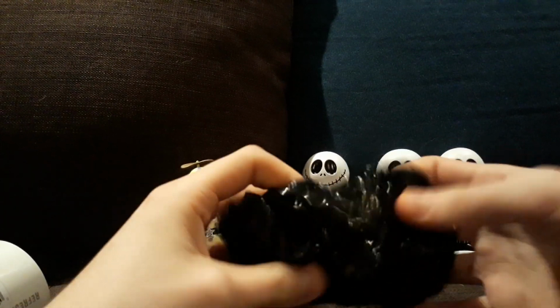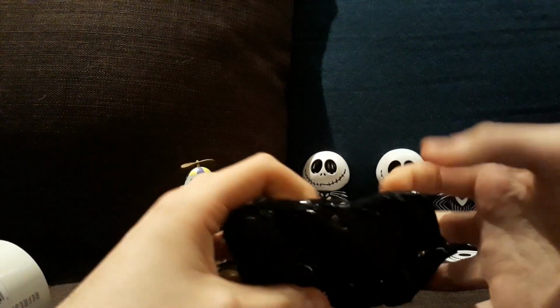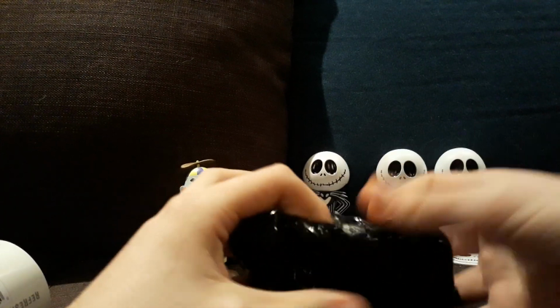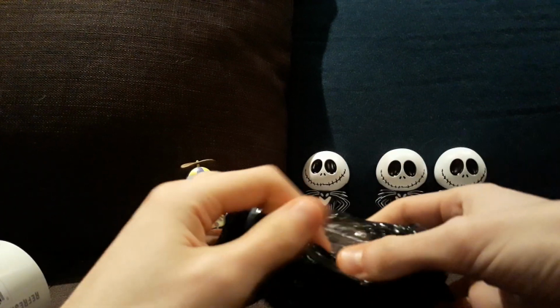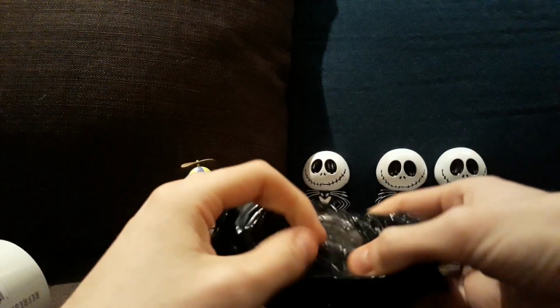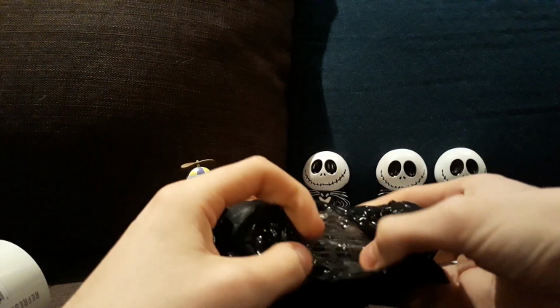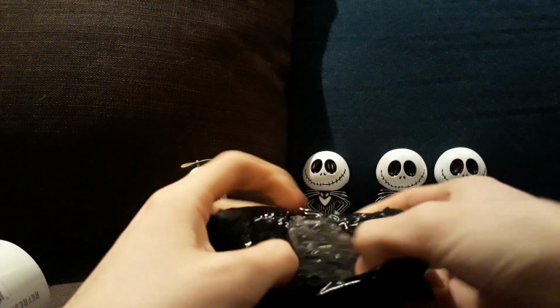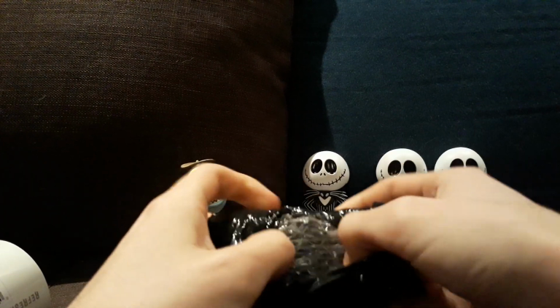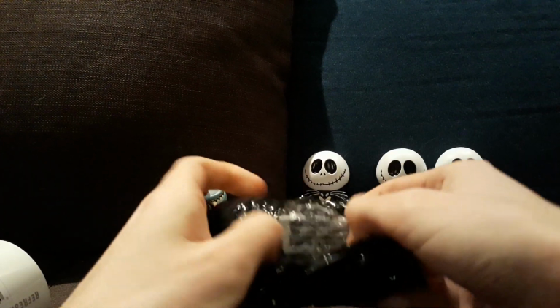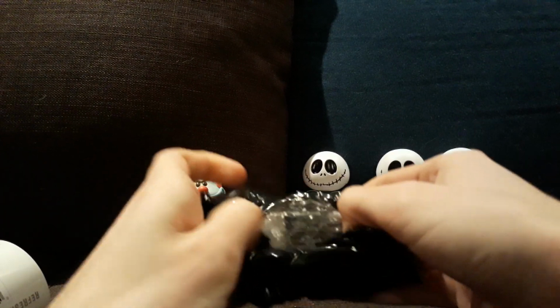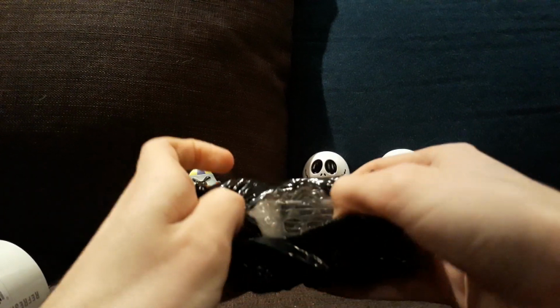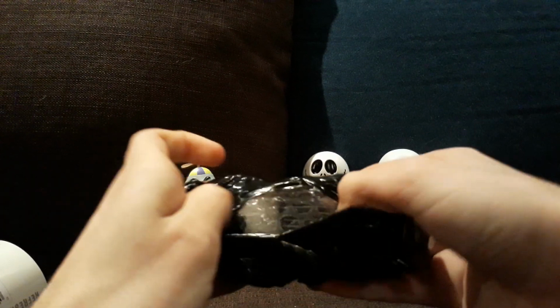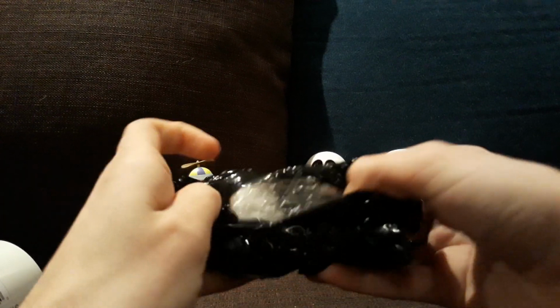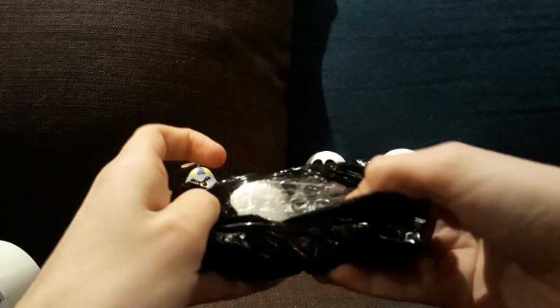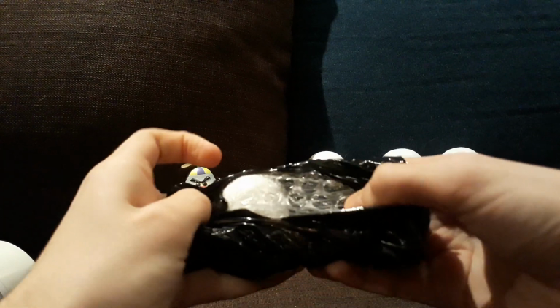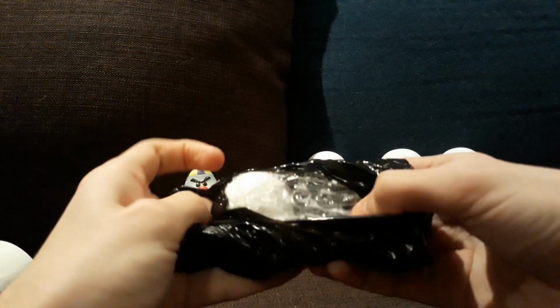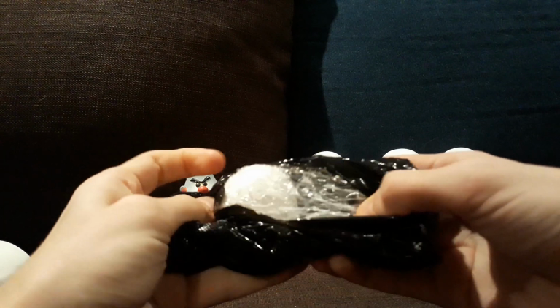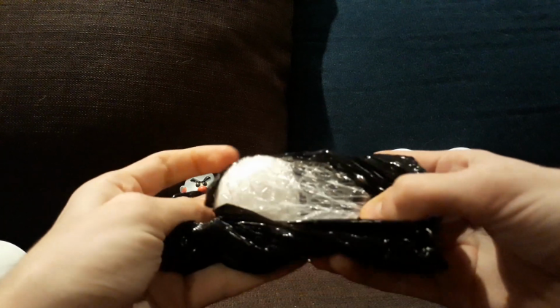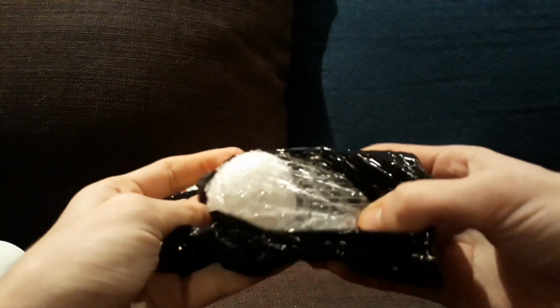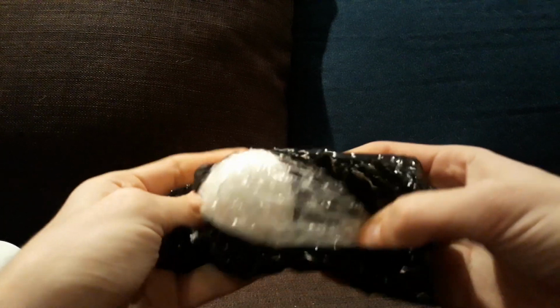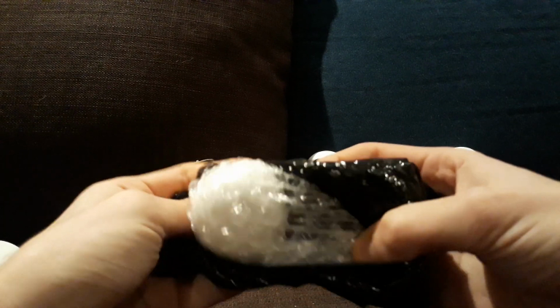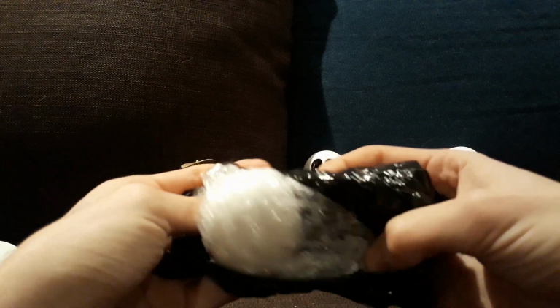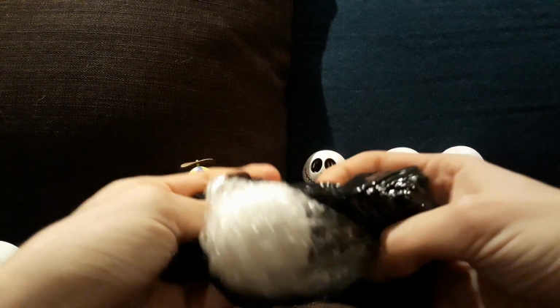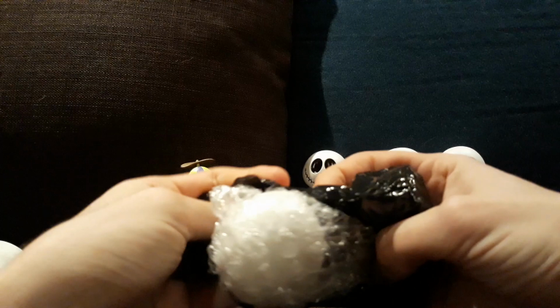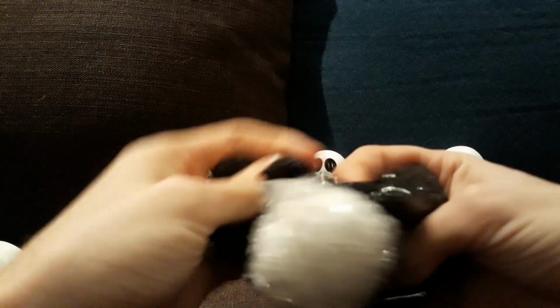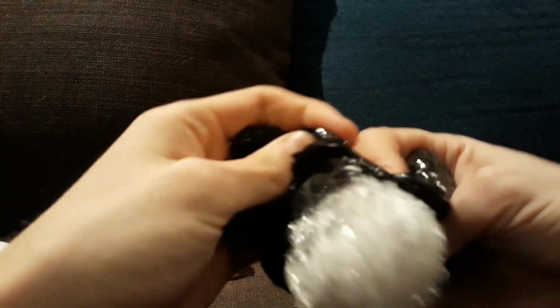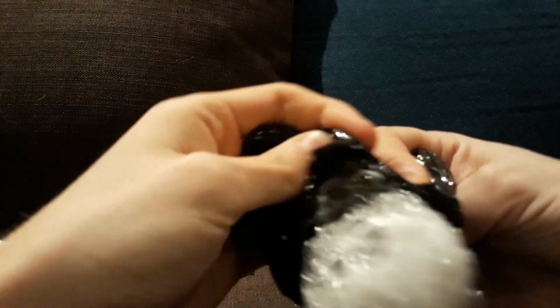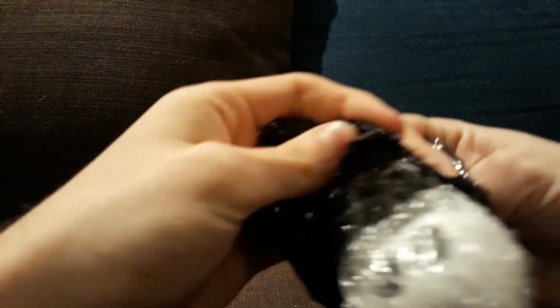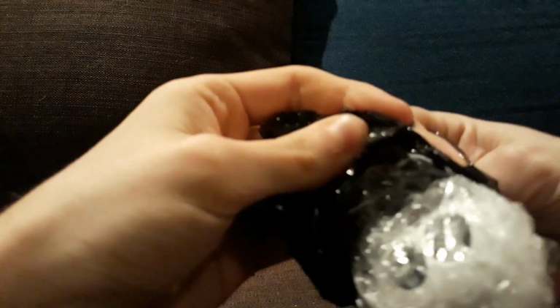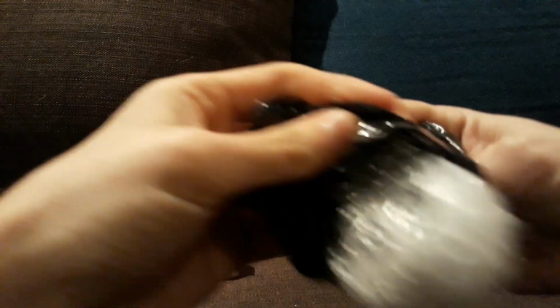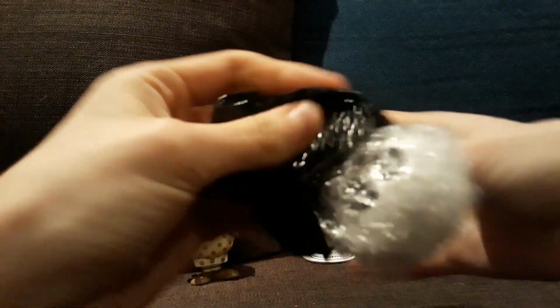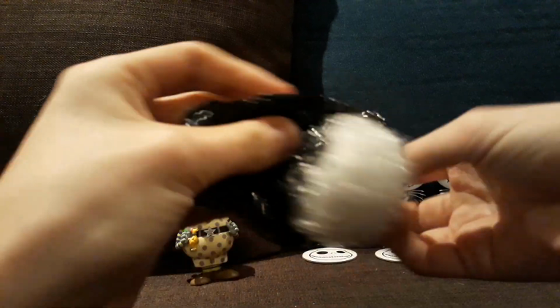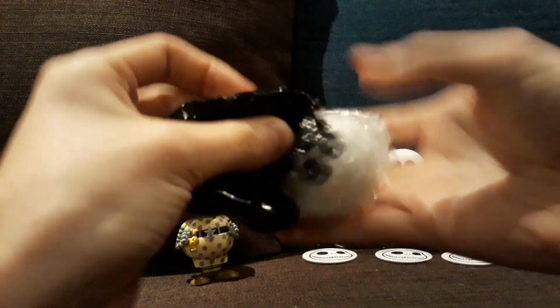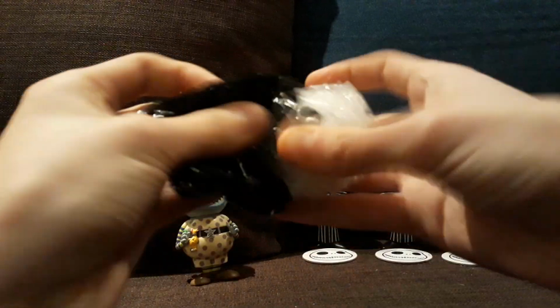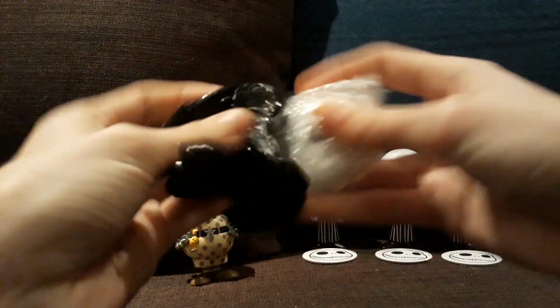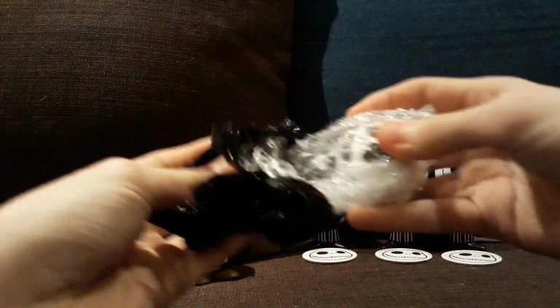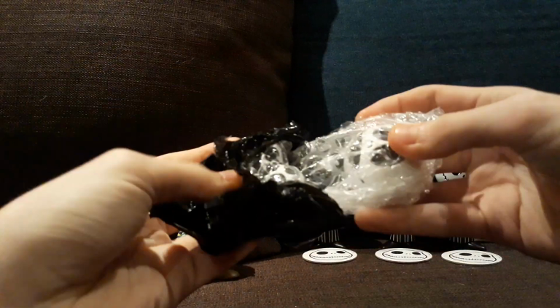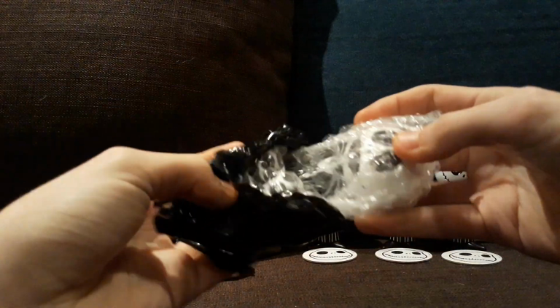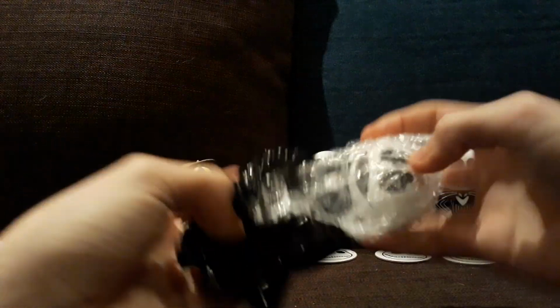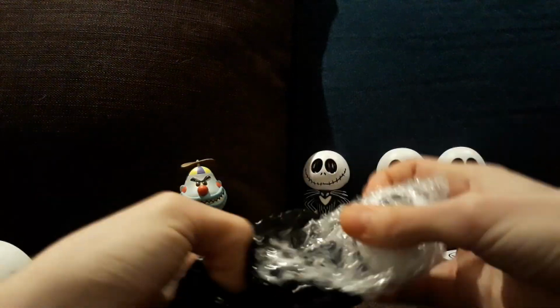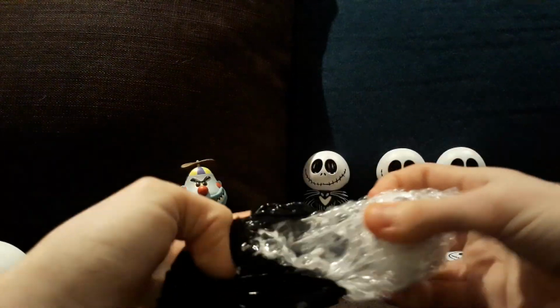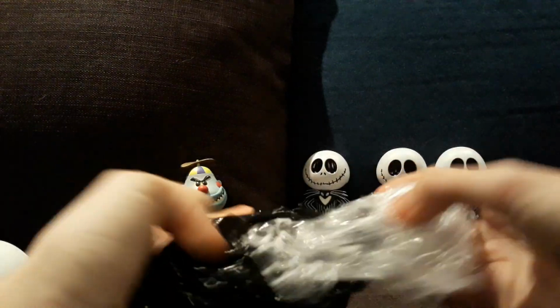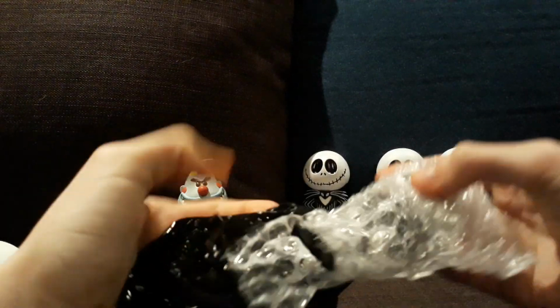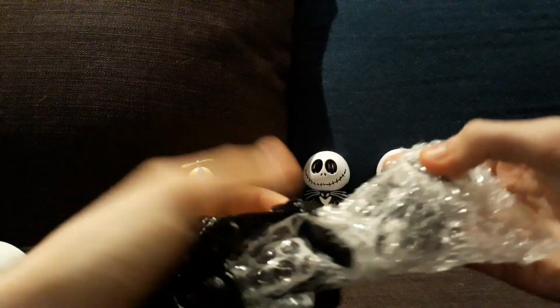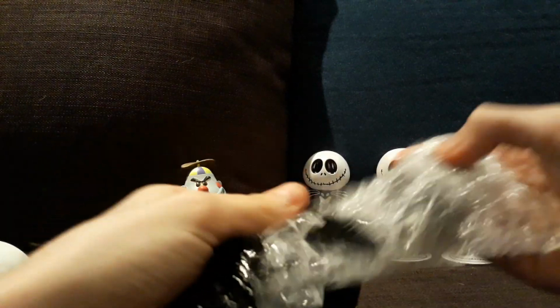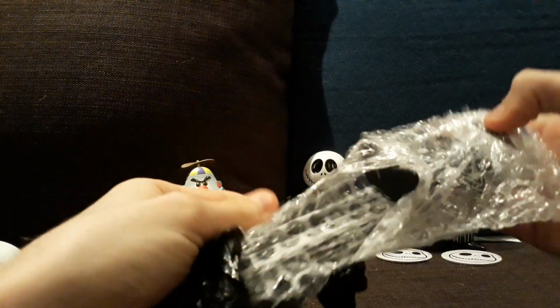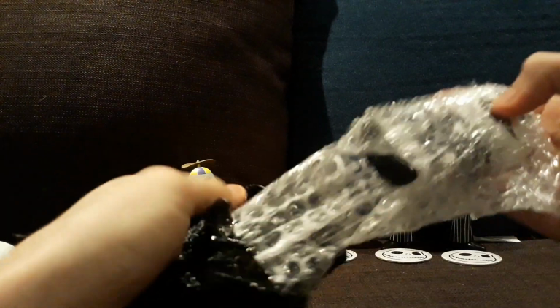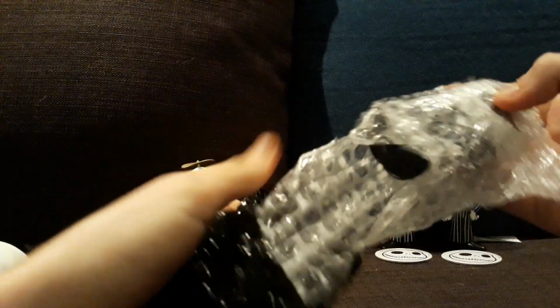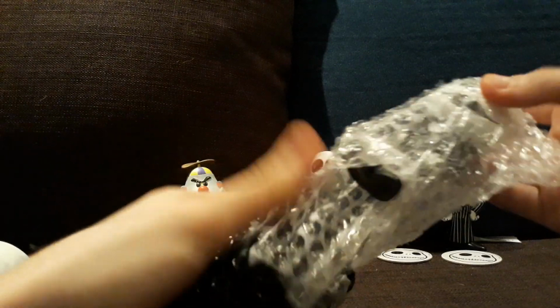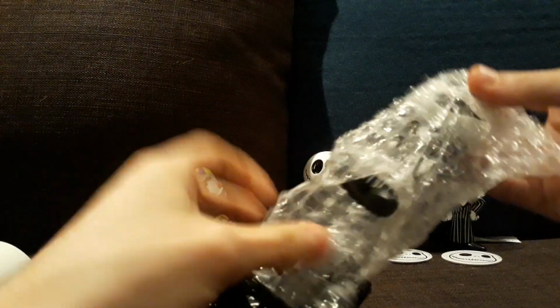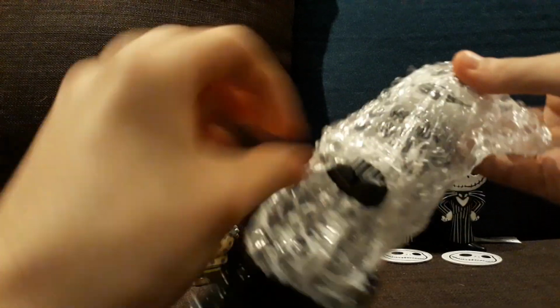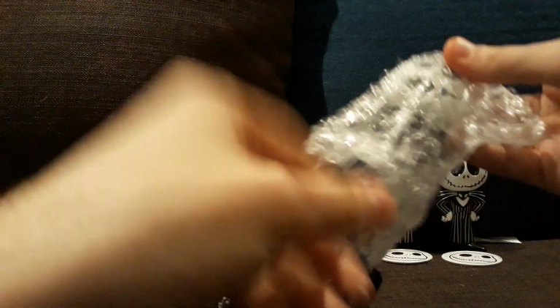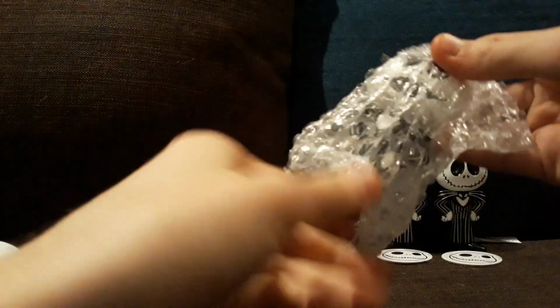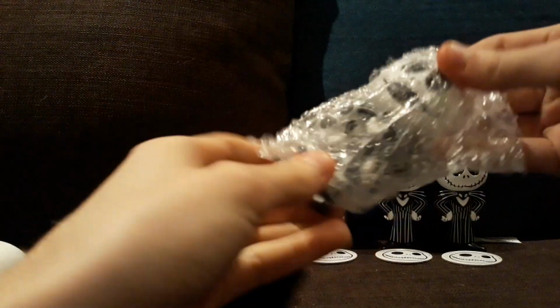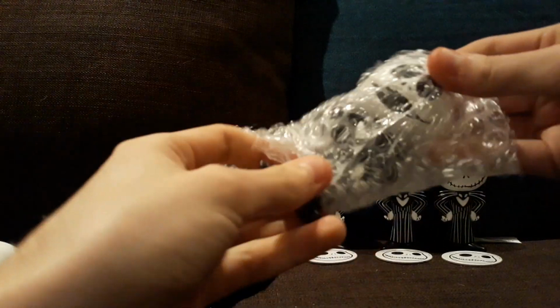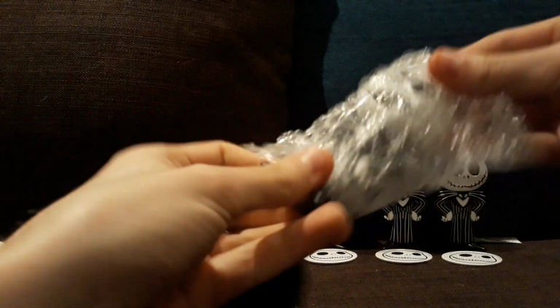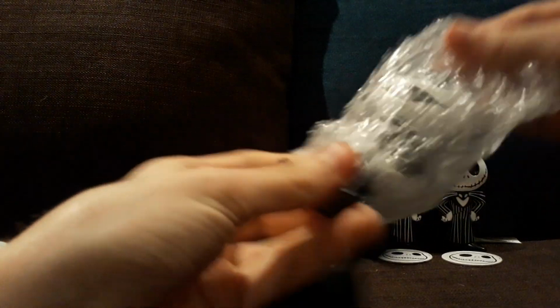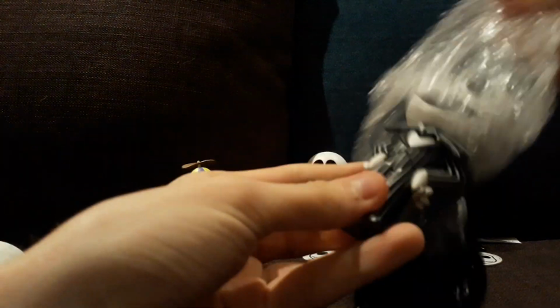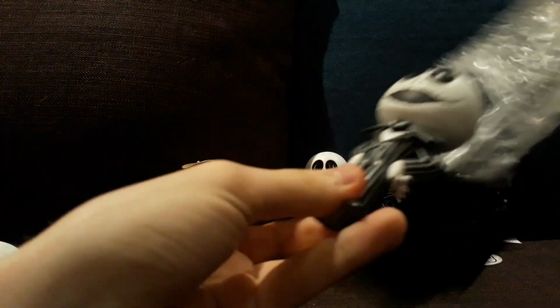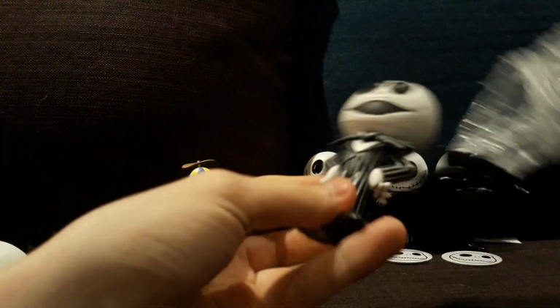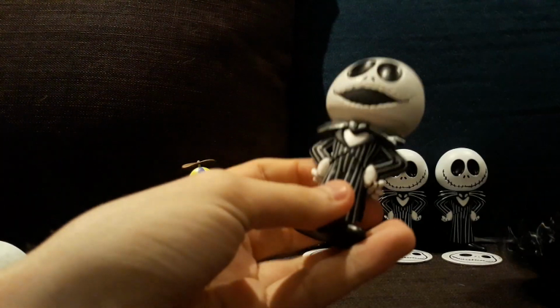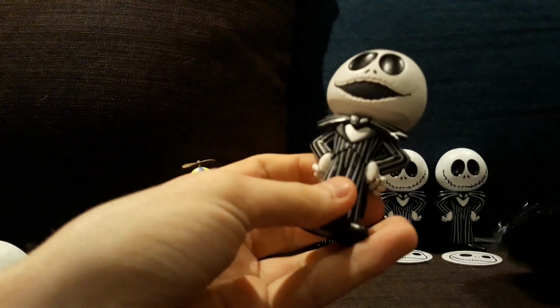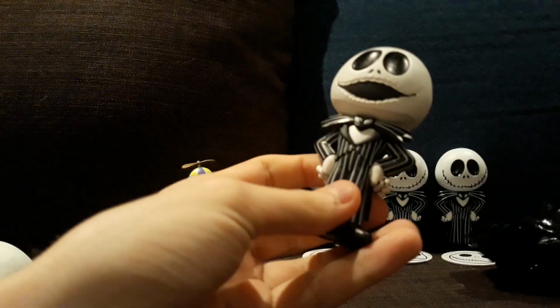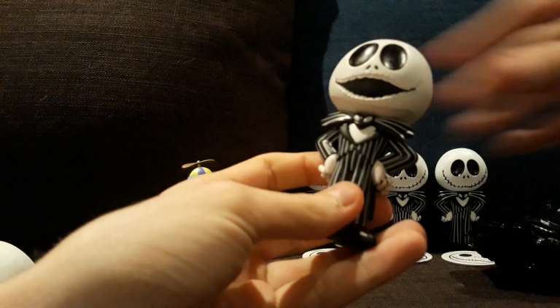This one's kind of stuck to the bag. Looks like this one is the Chase.